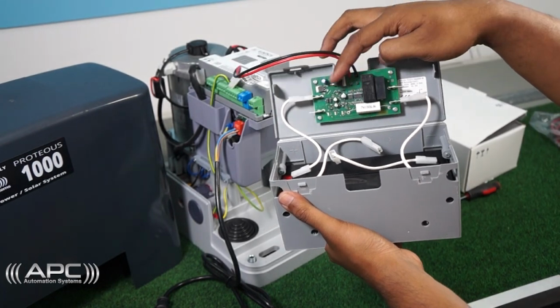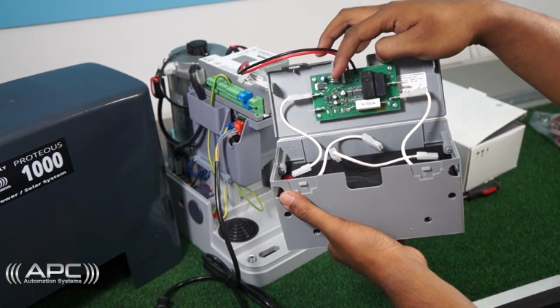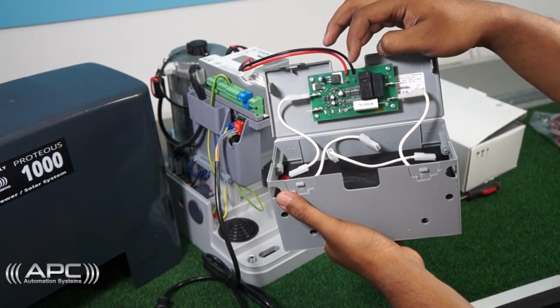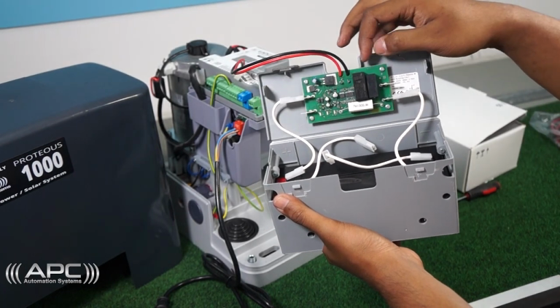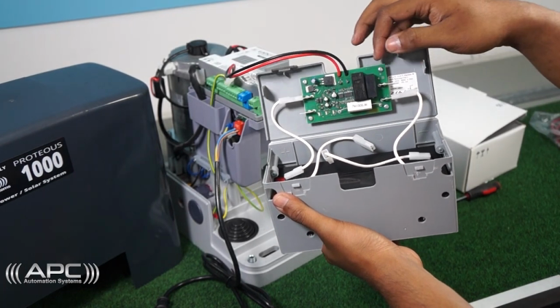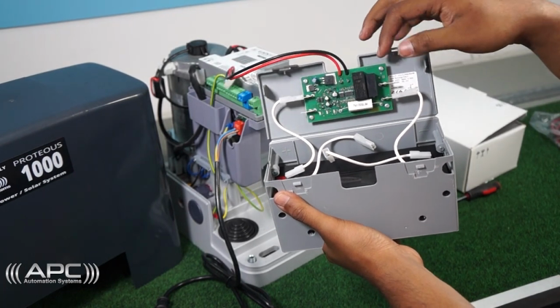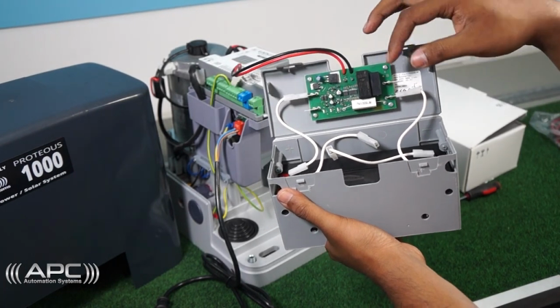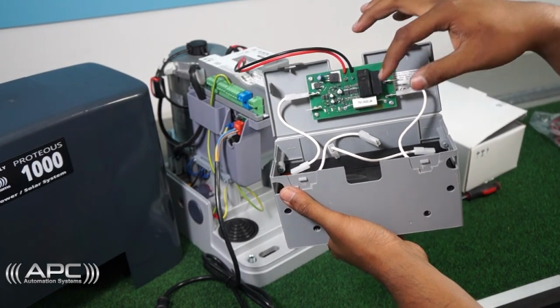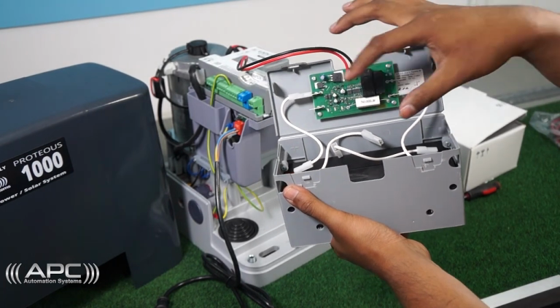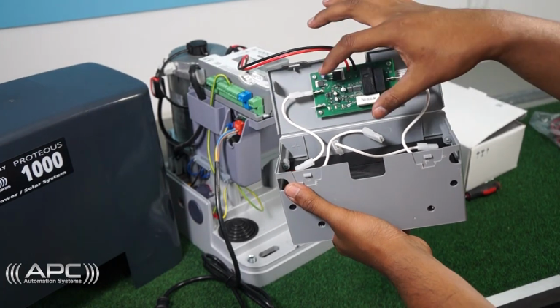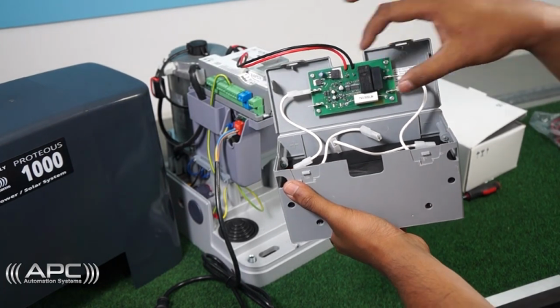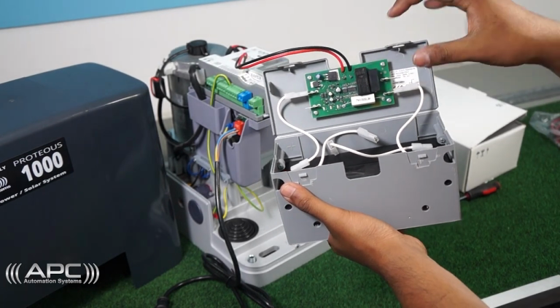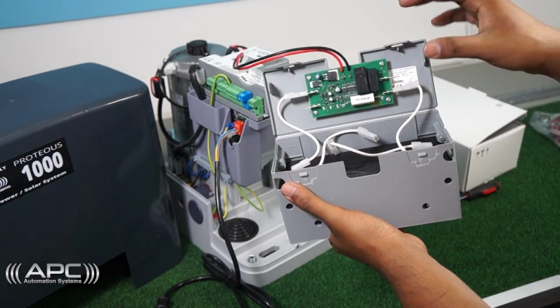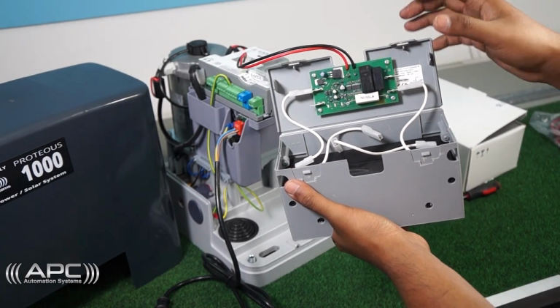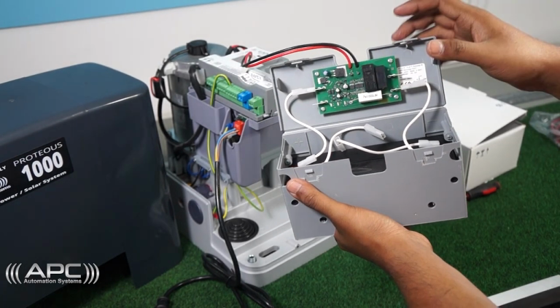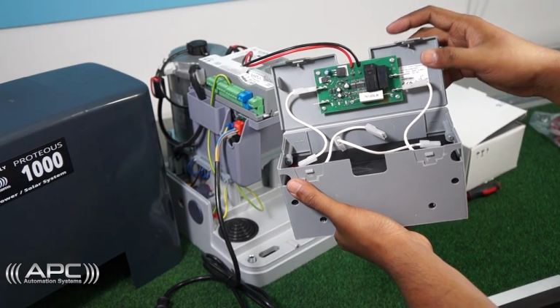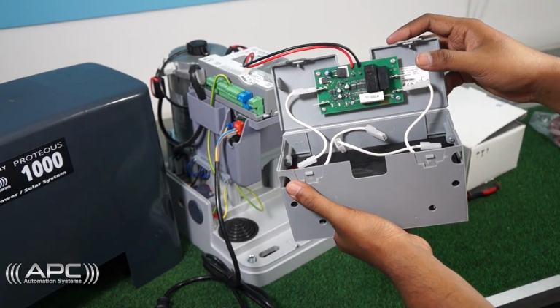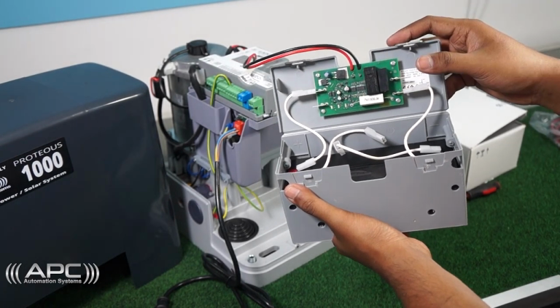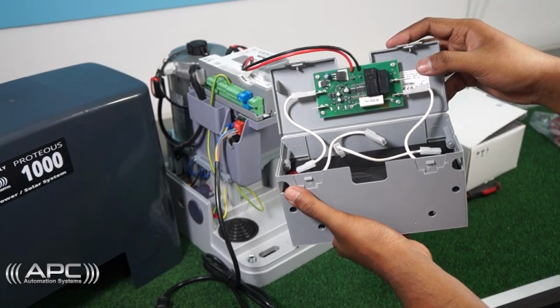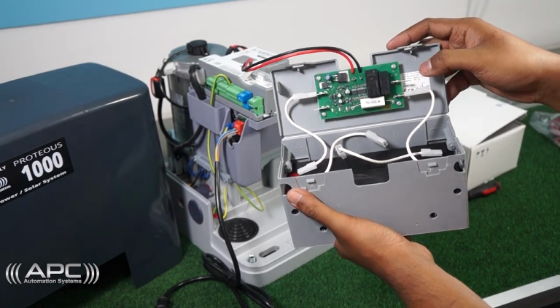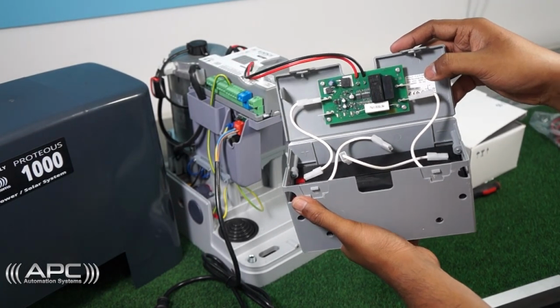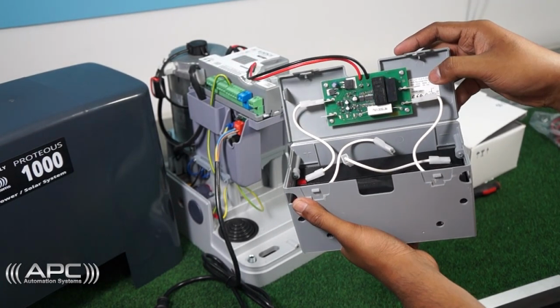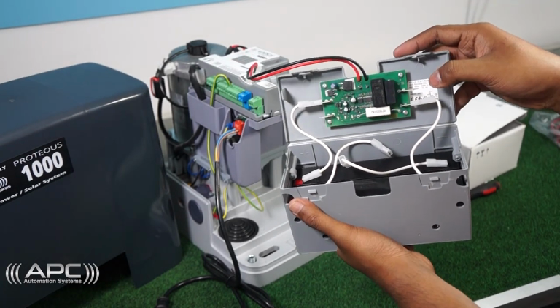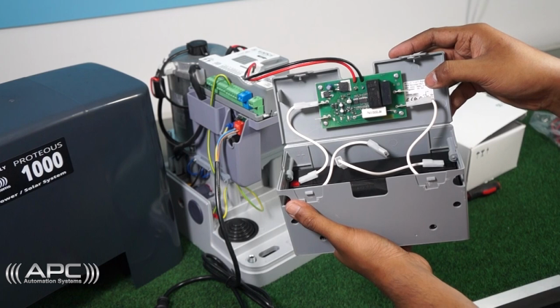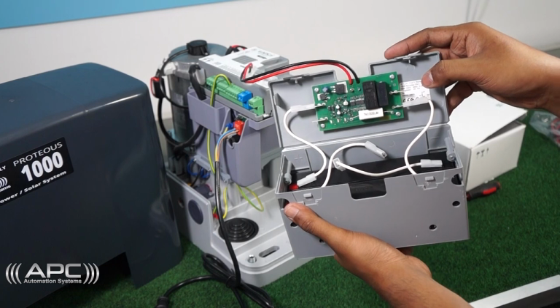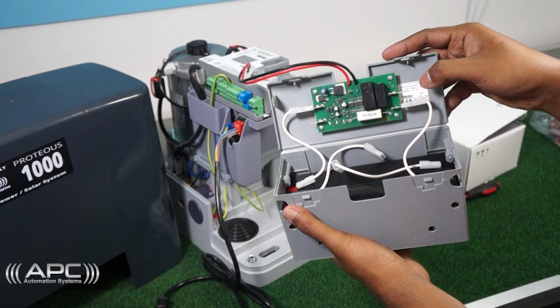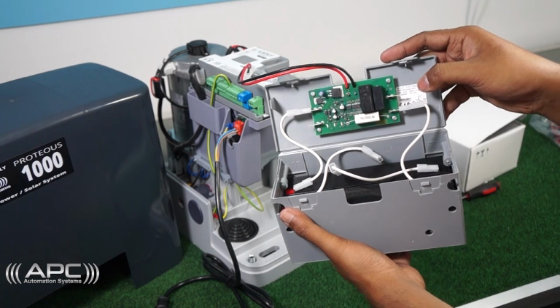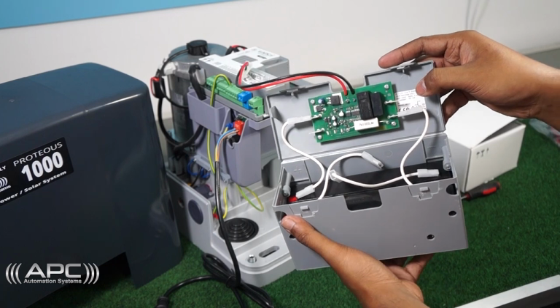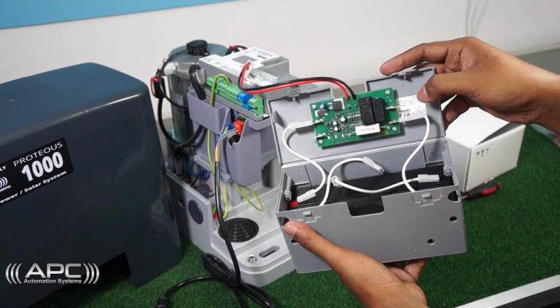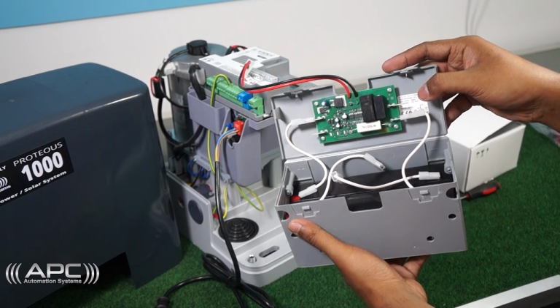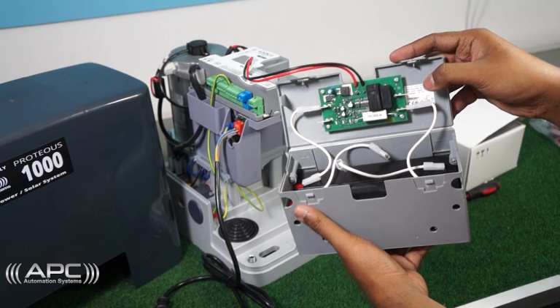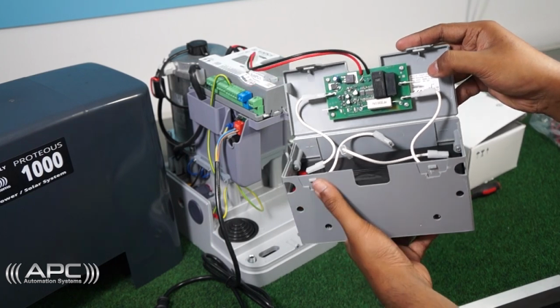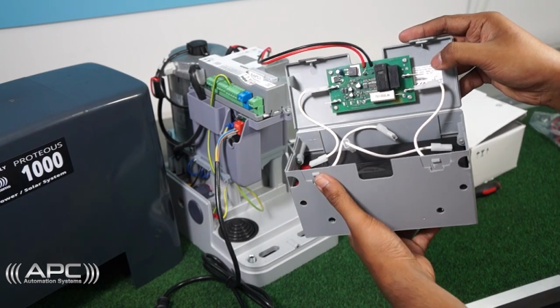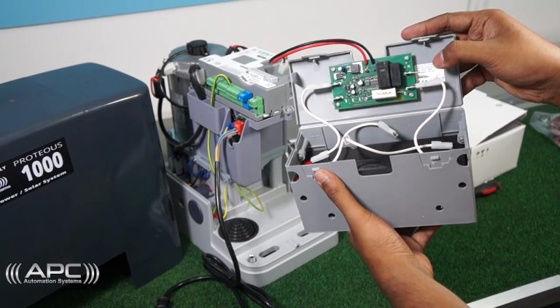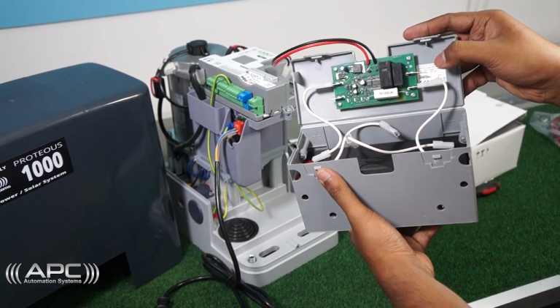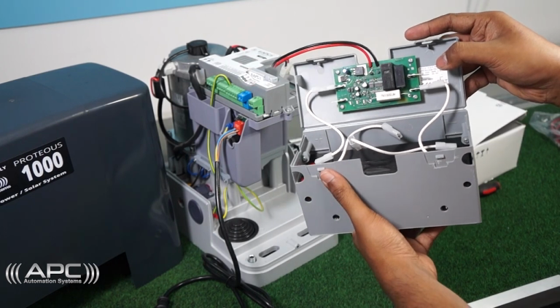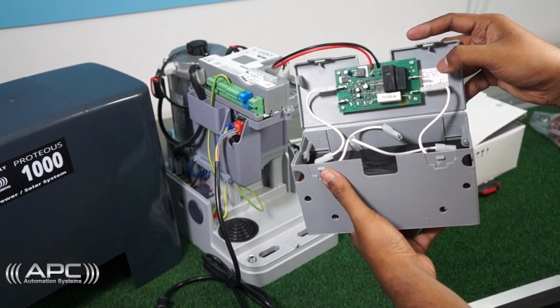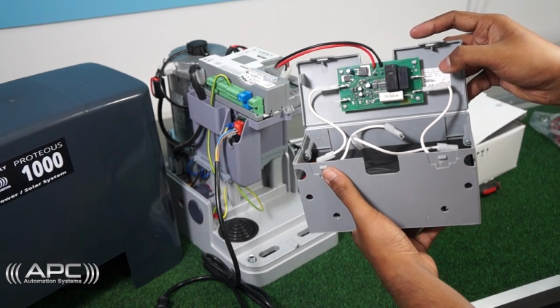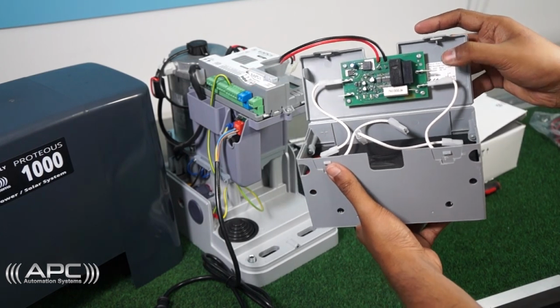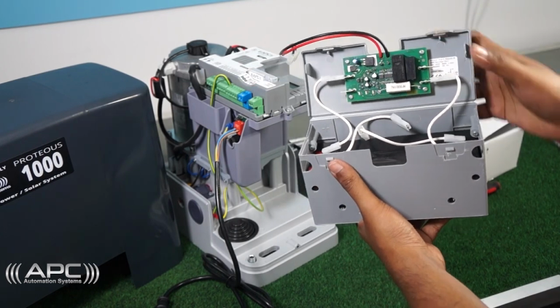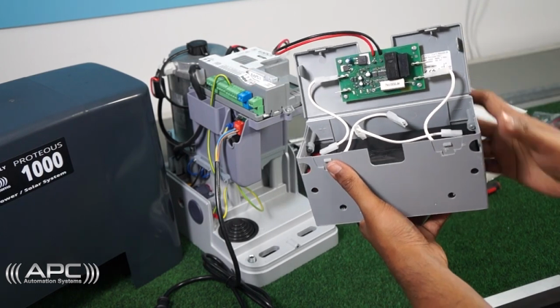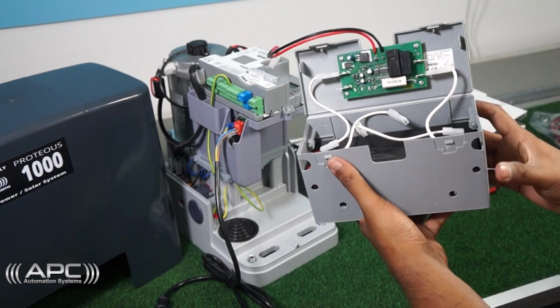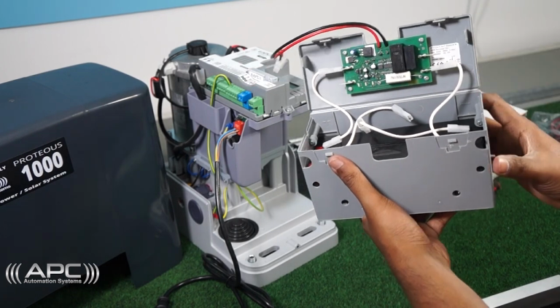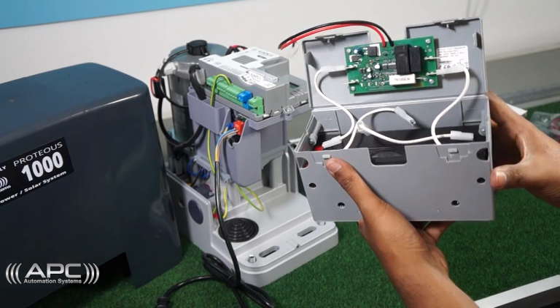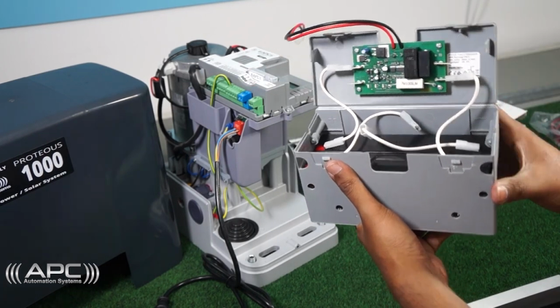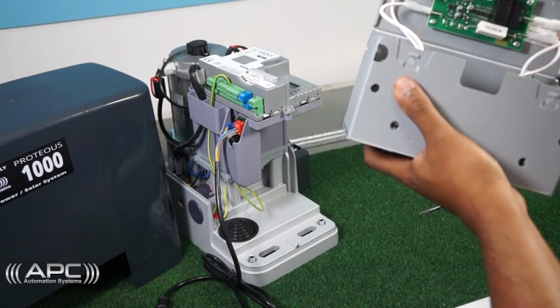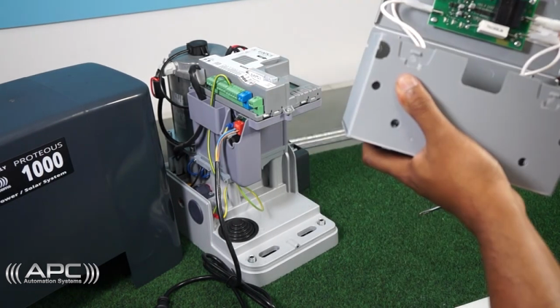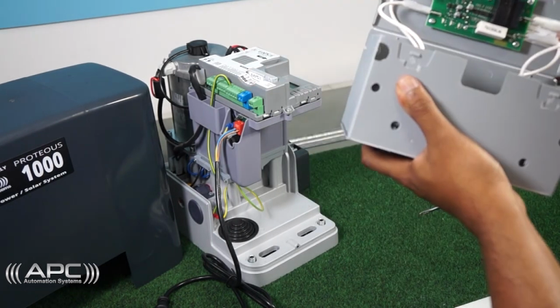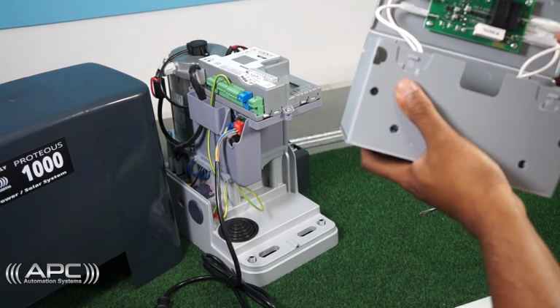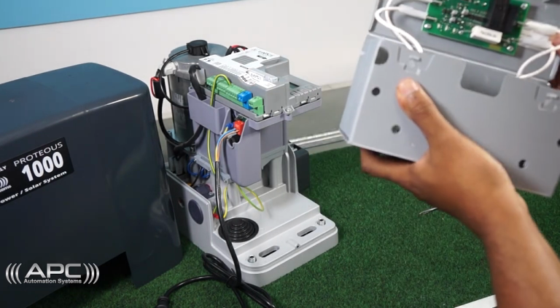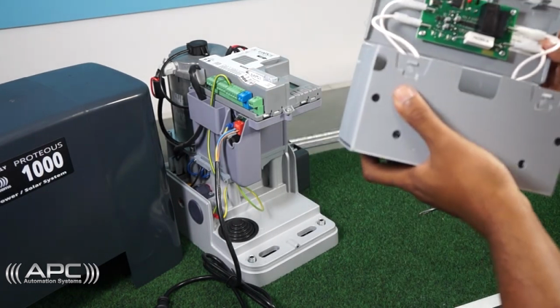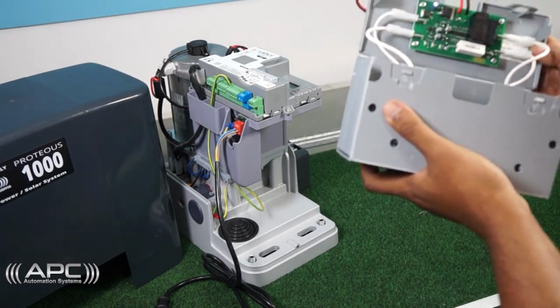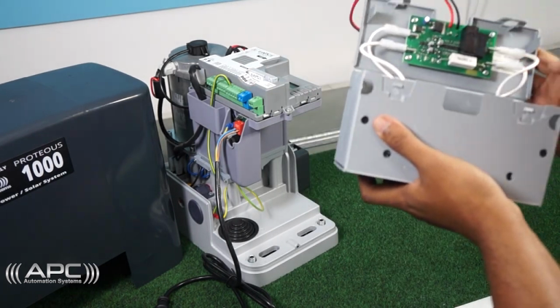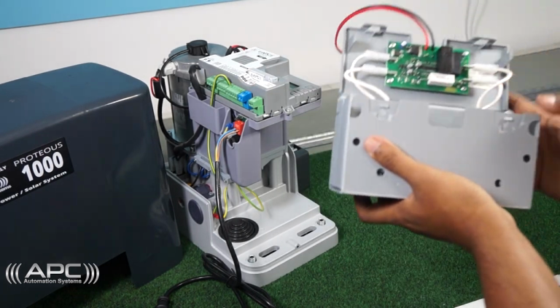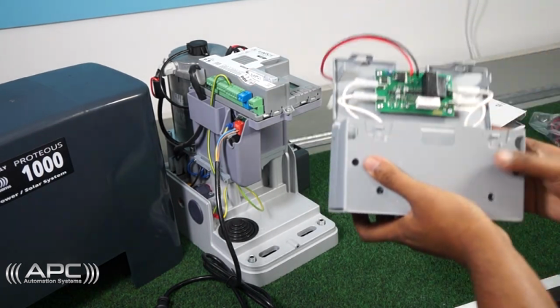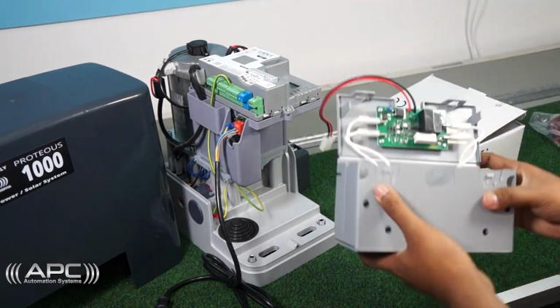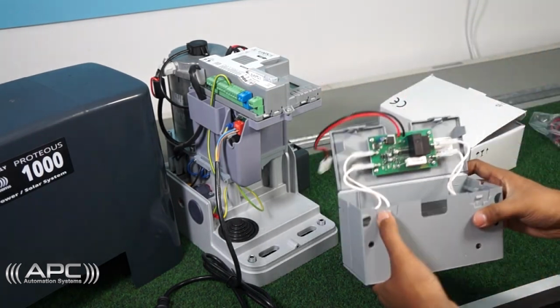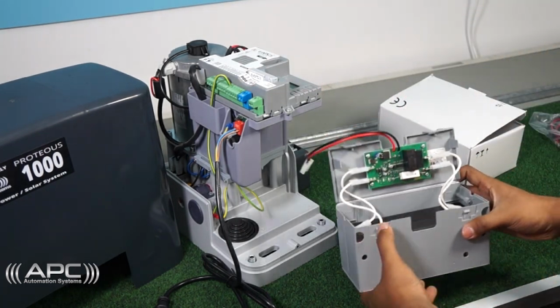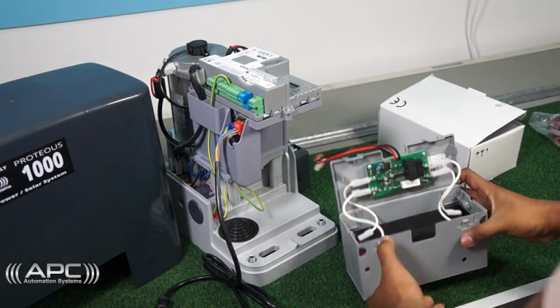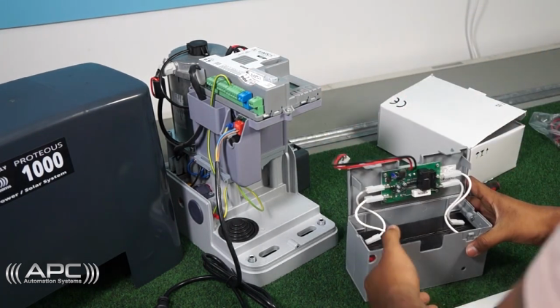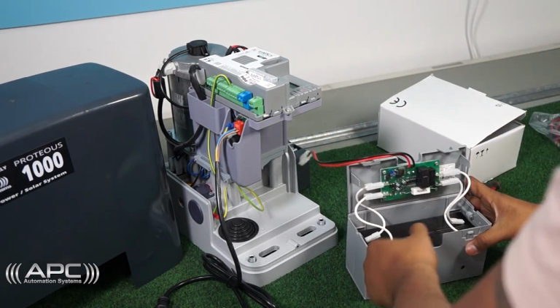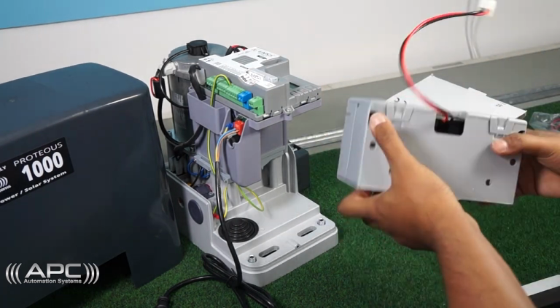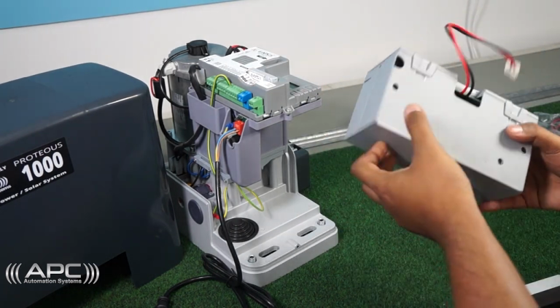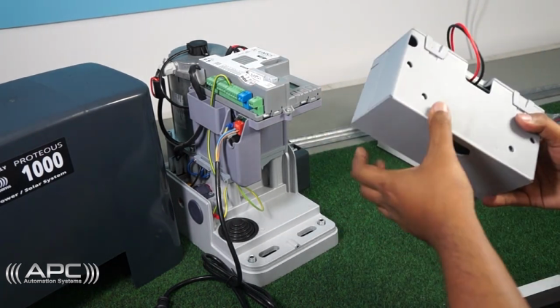There are two batteries inside the box. Connect both battery 1 and battery 2 negative and positive cables to the board.